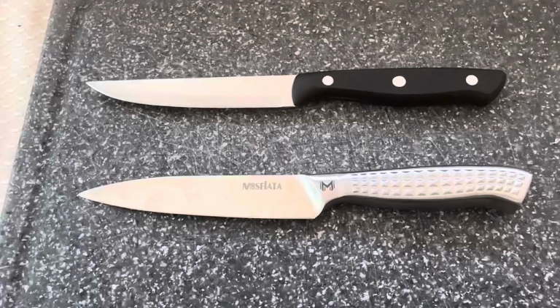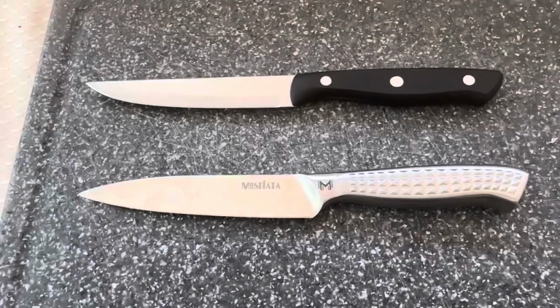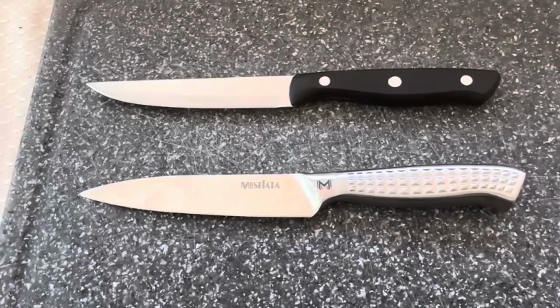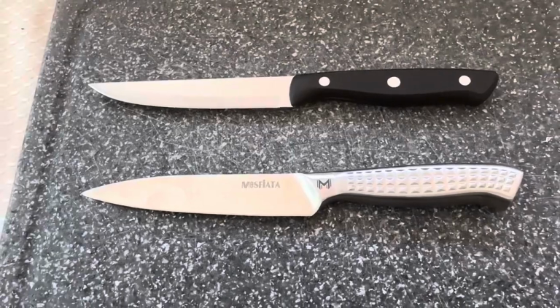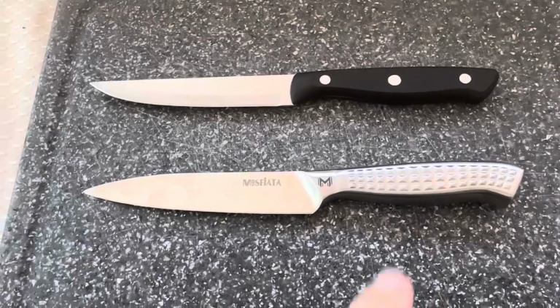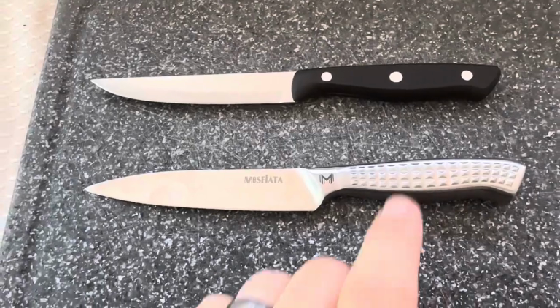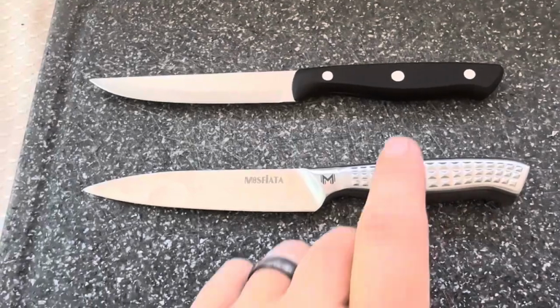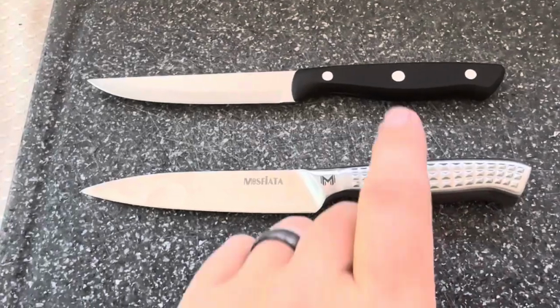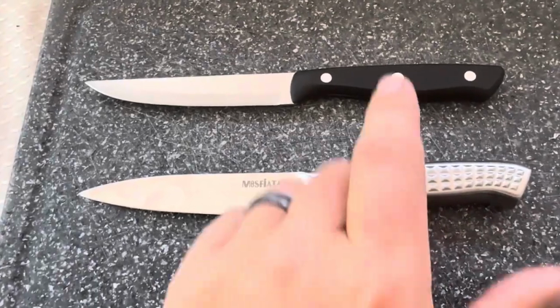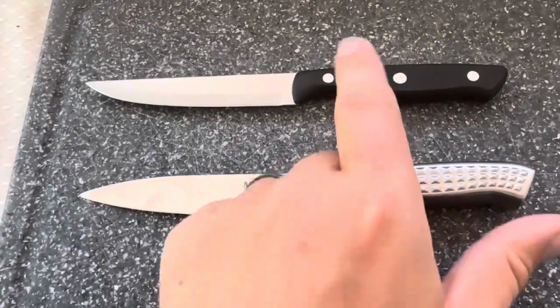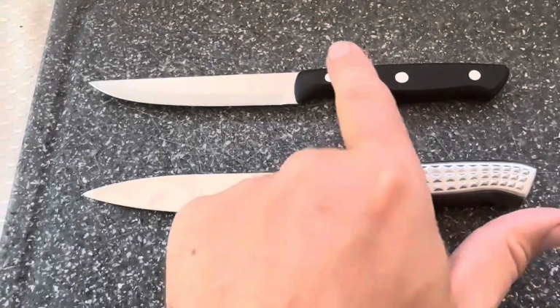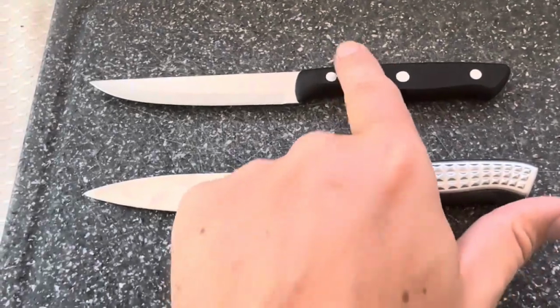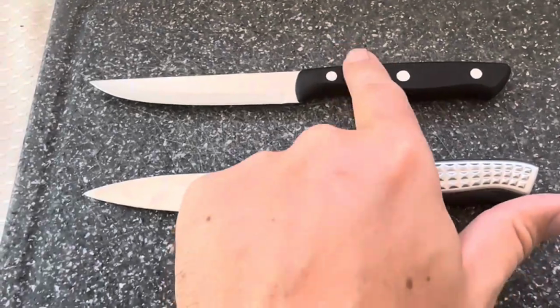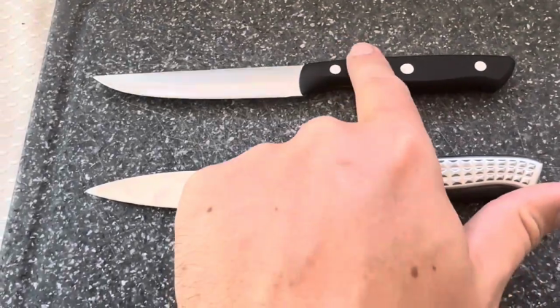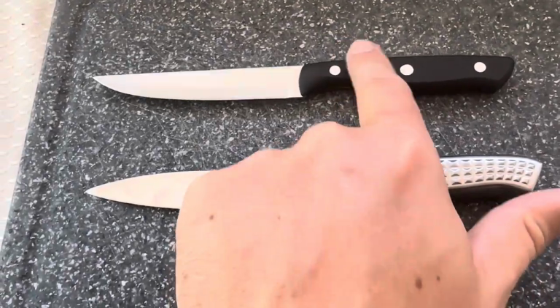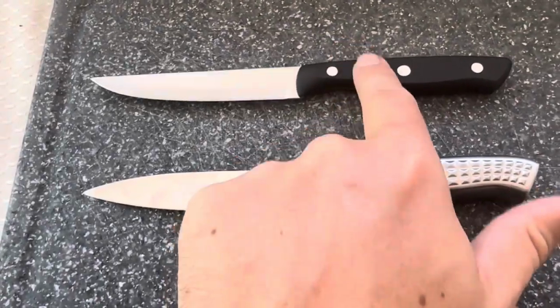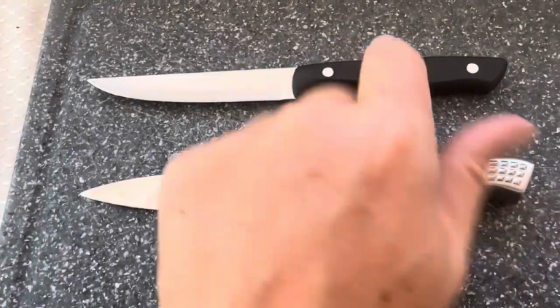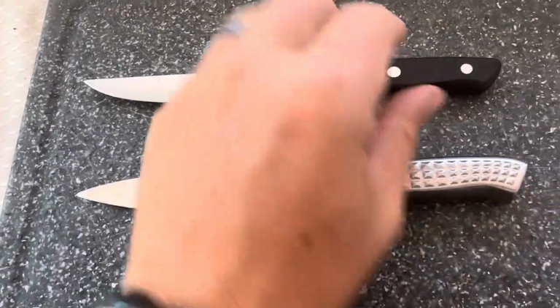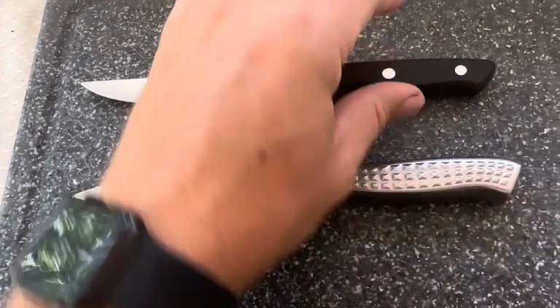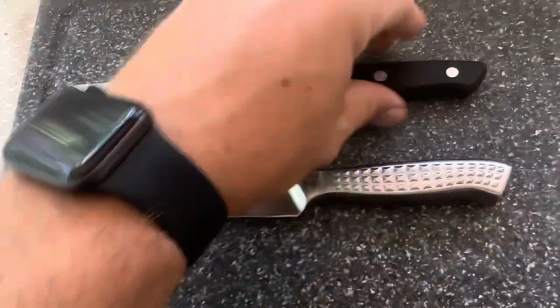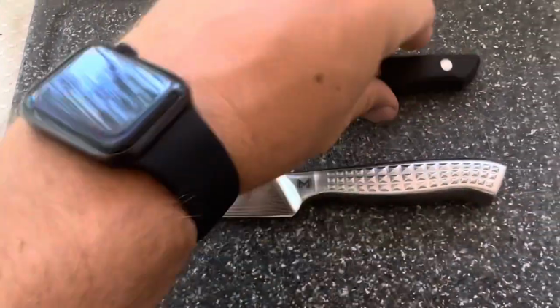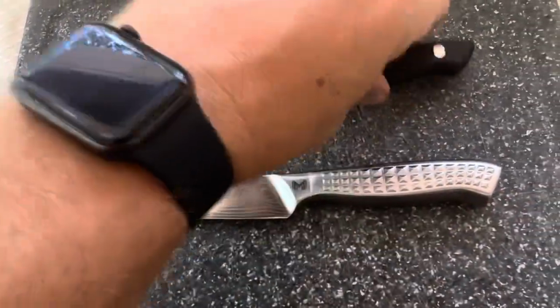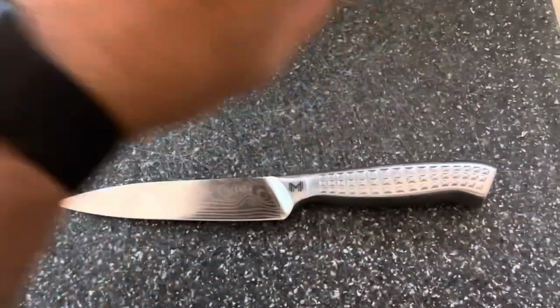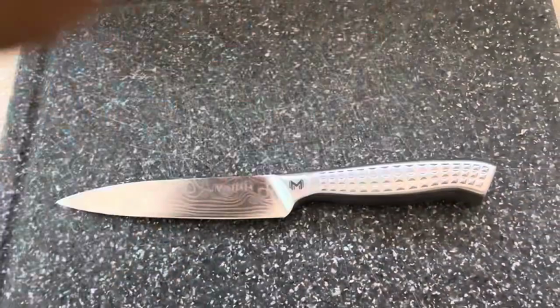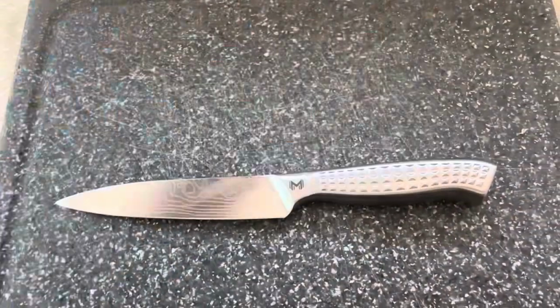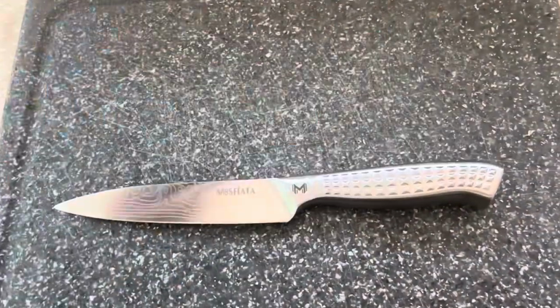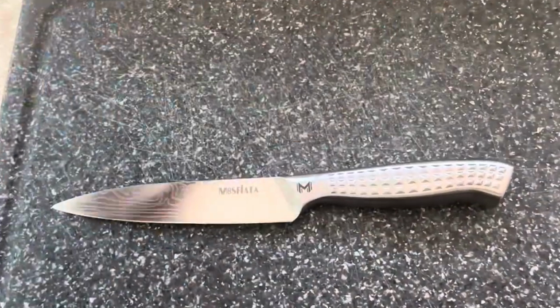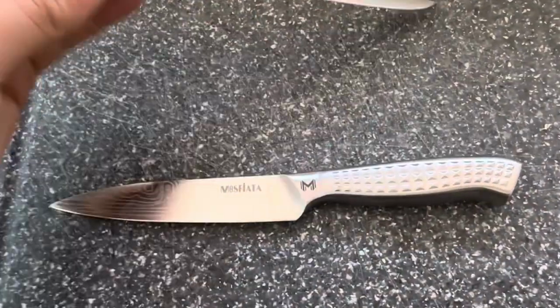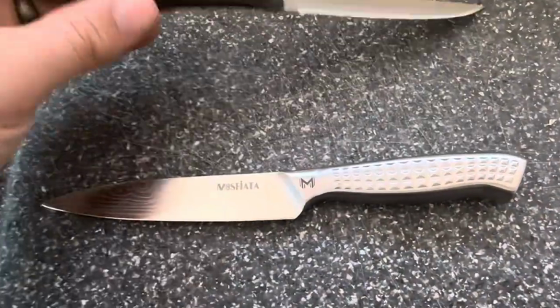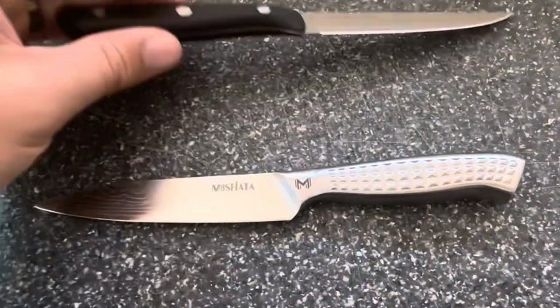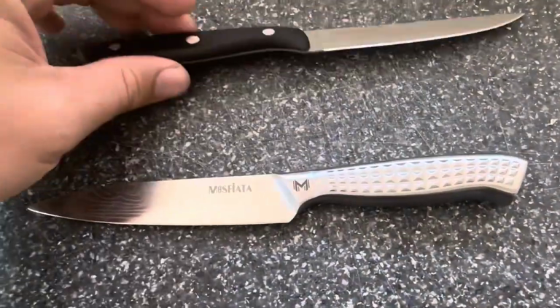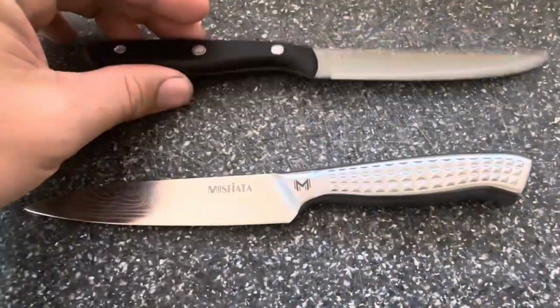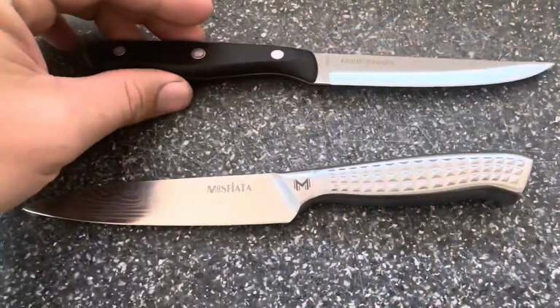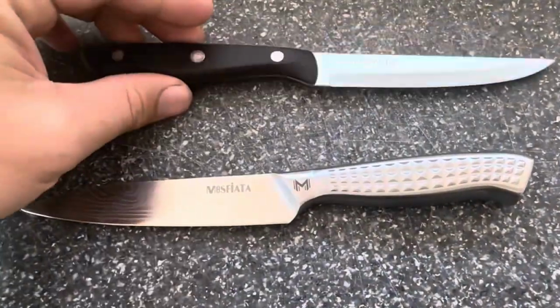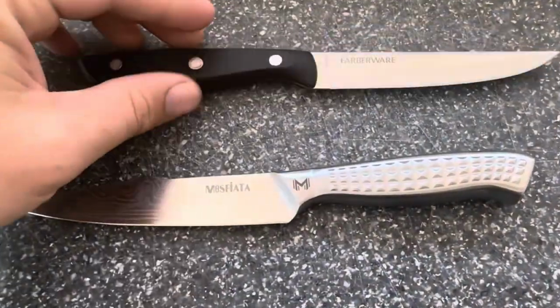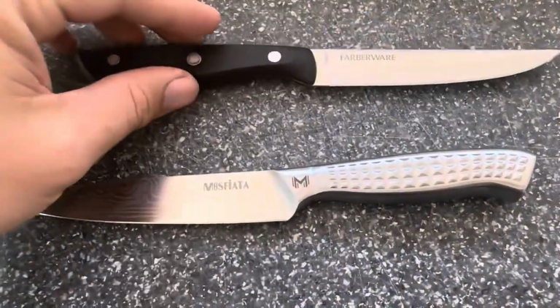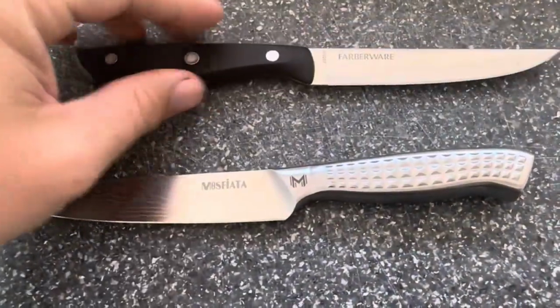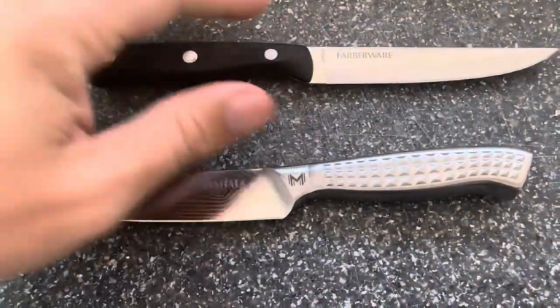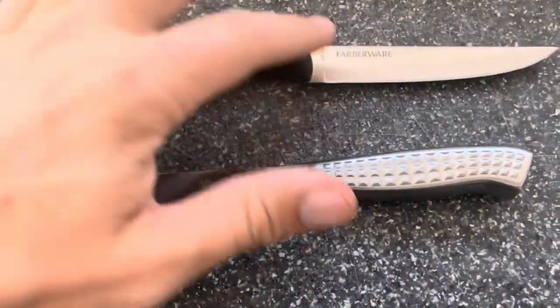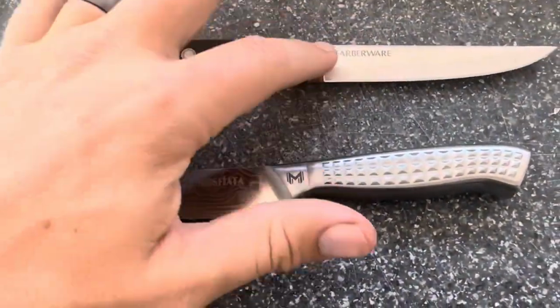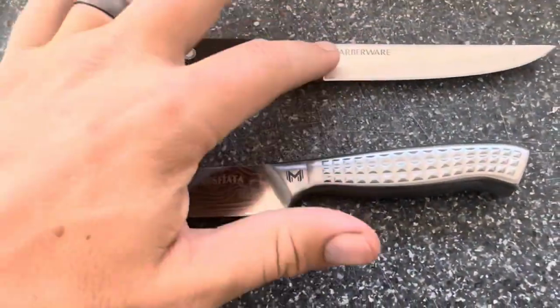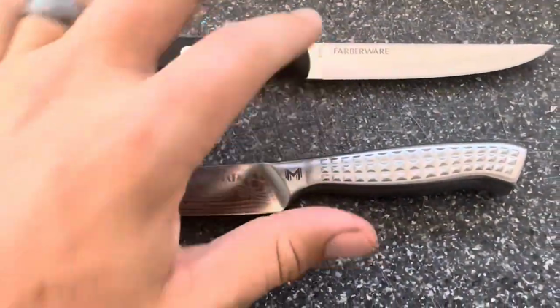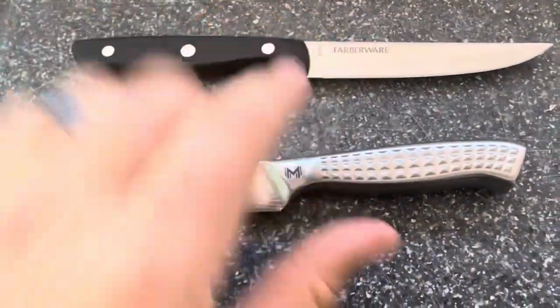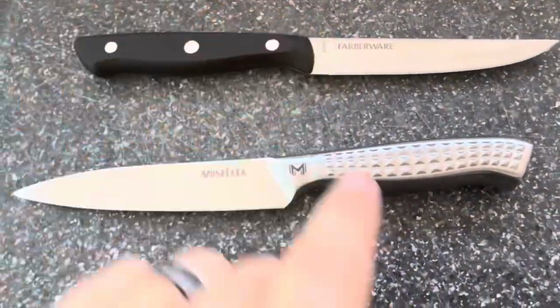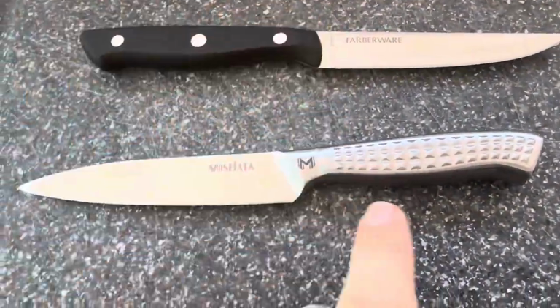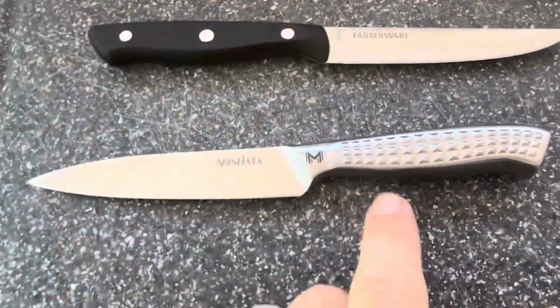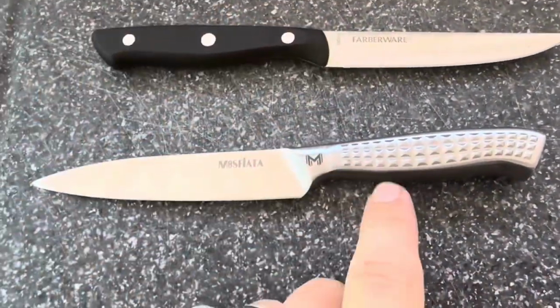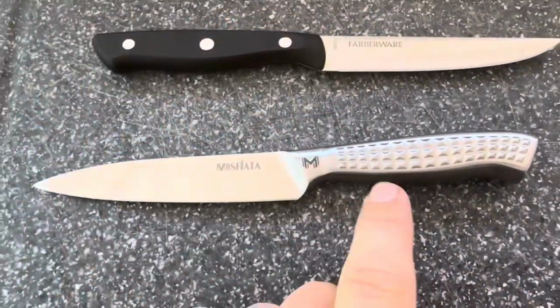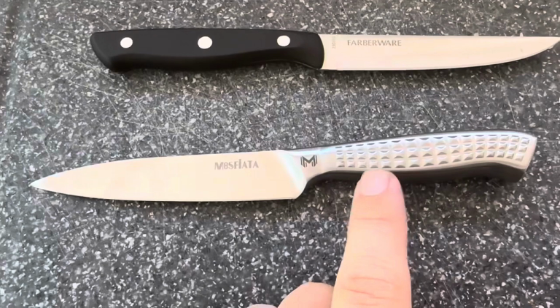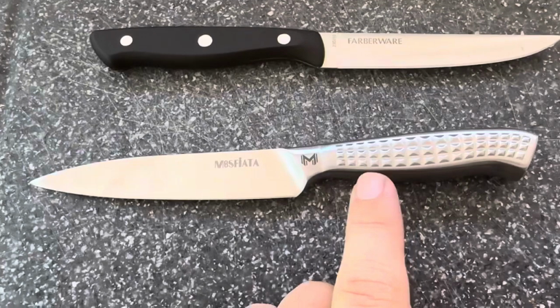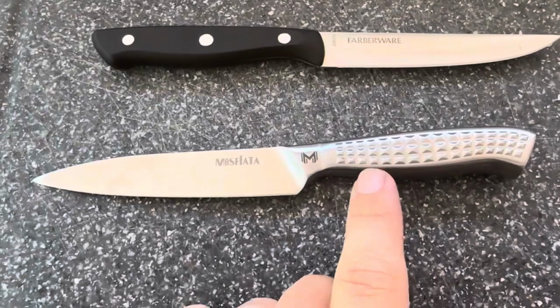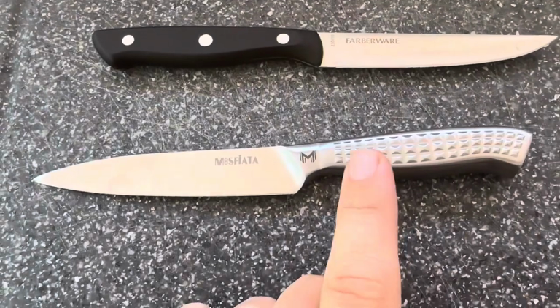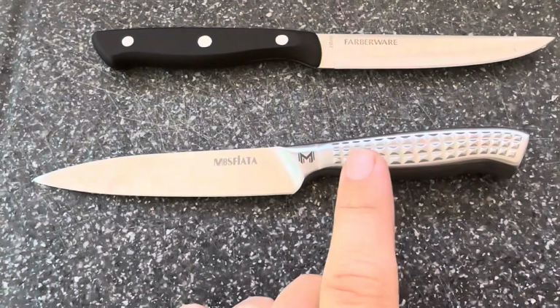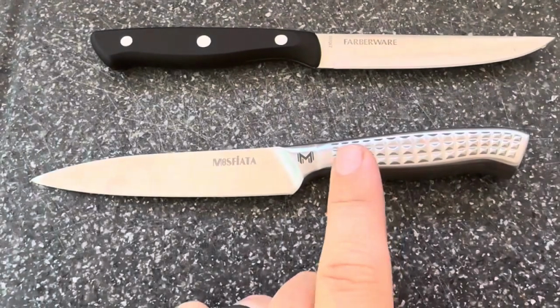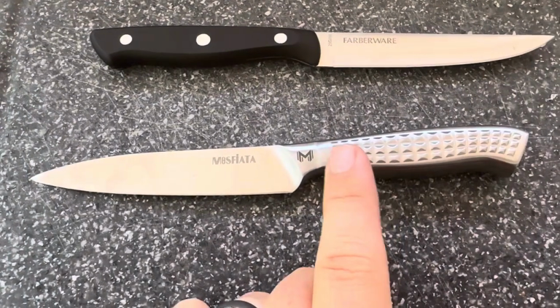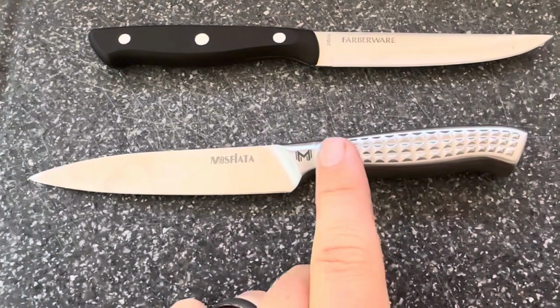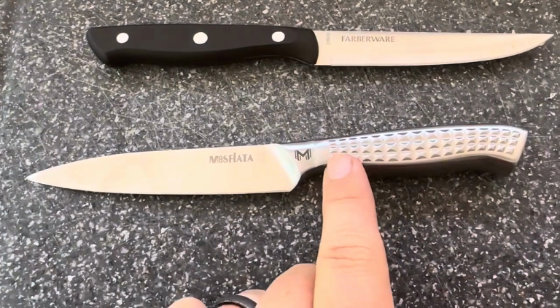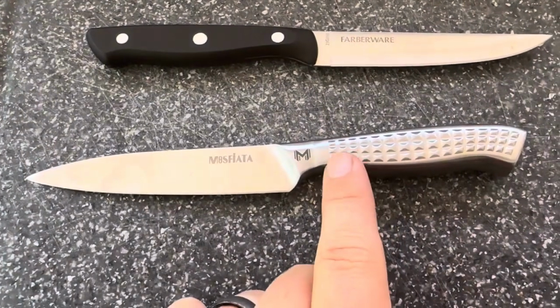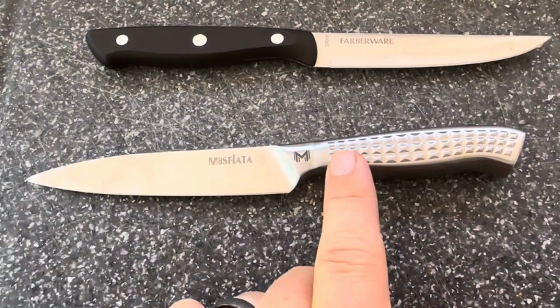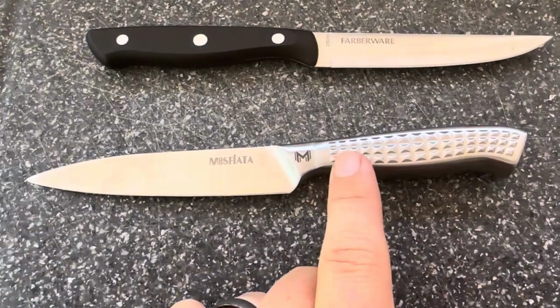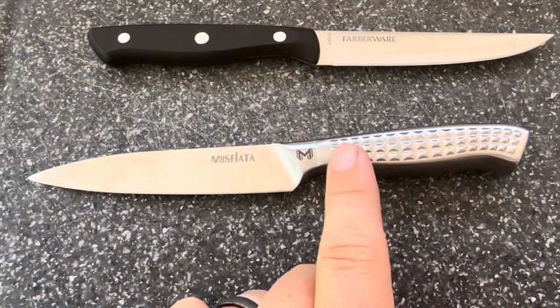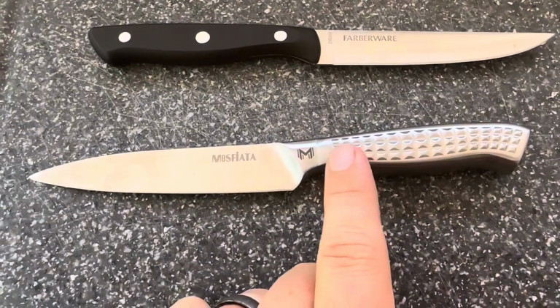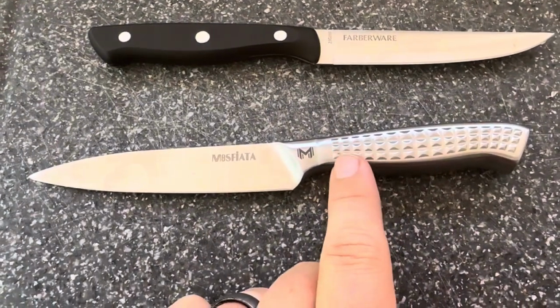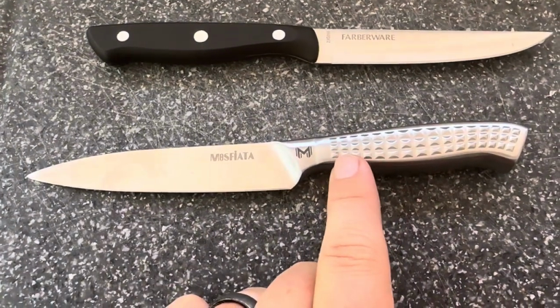Today I'm going to be comparing this Farberware steak knife — you can see here it says Farberware right there on the blade — versus this one from Masfiata.